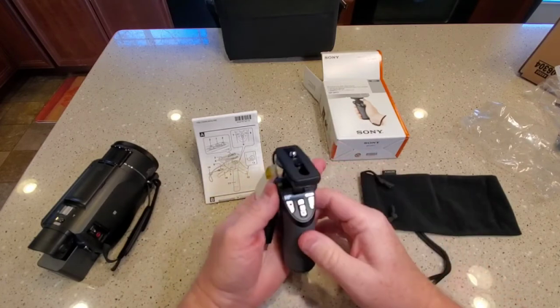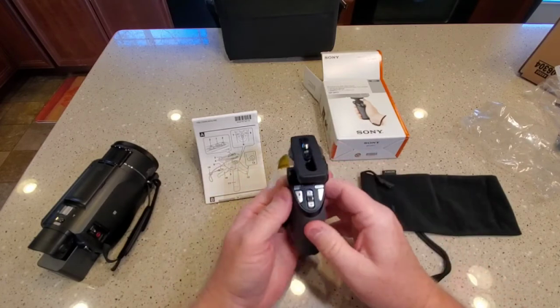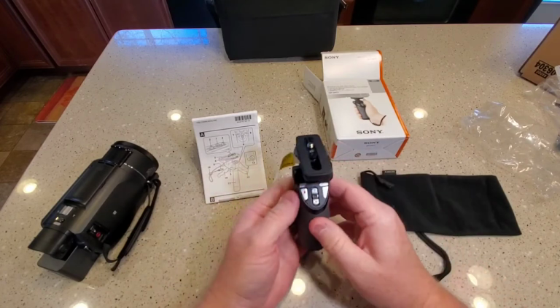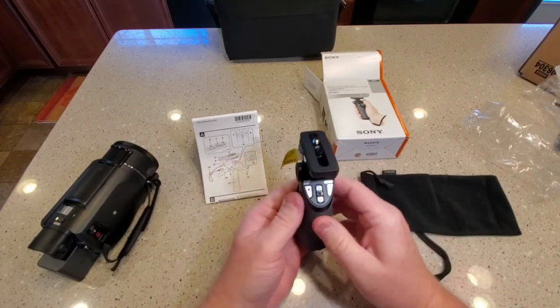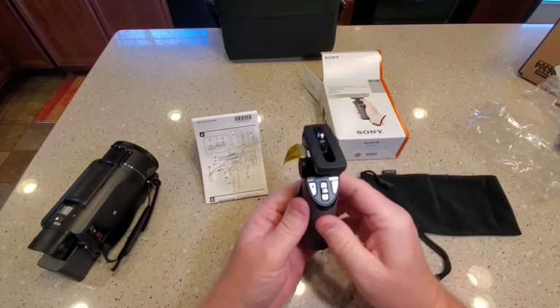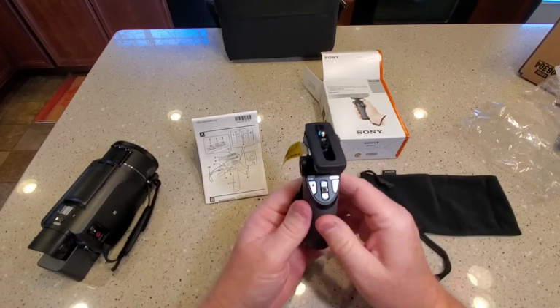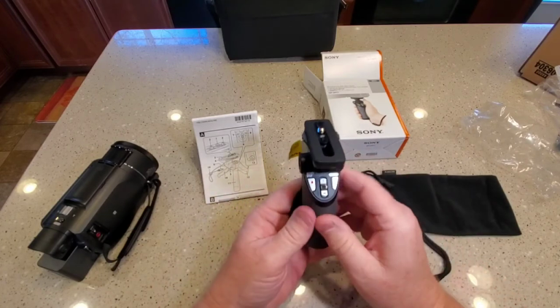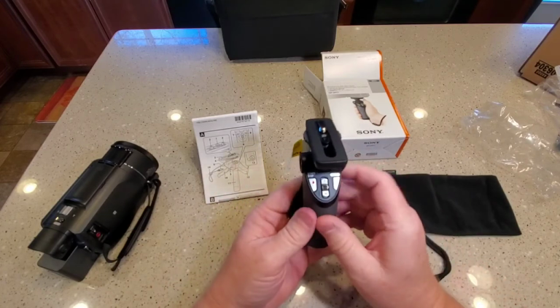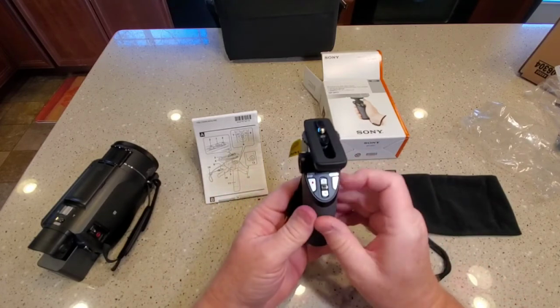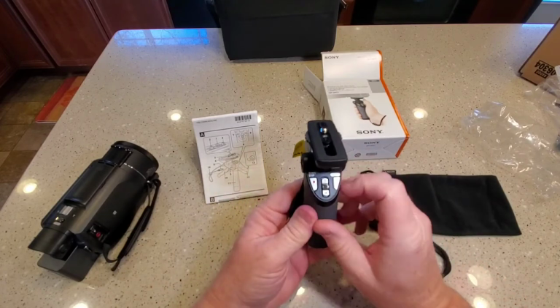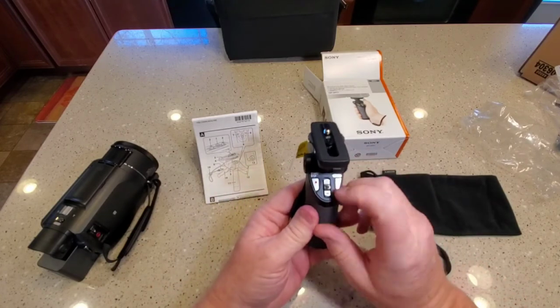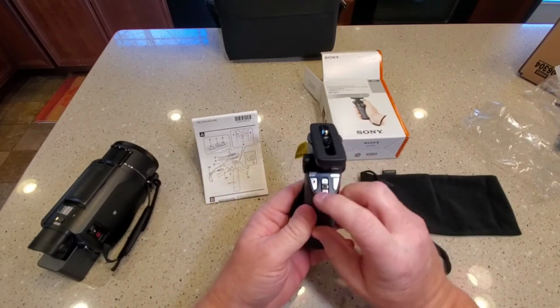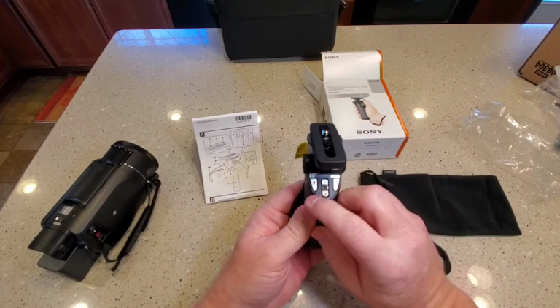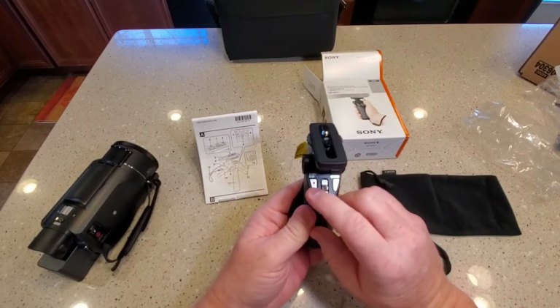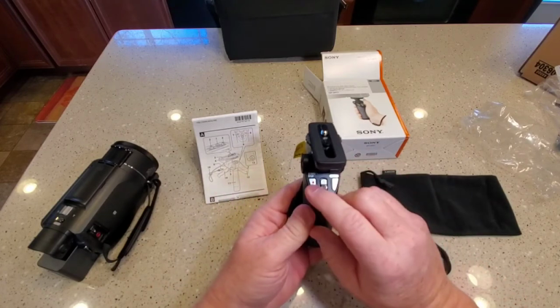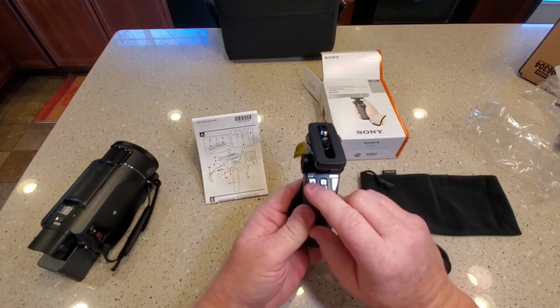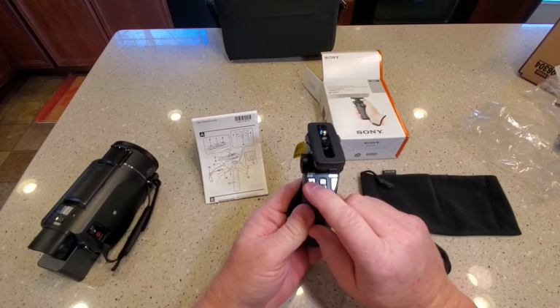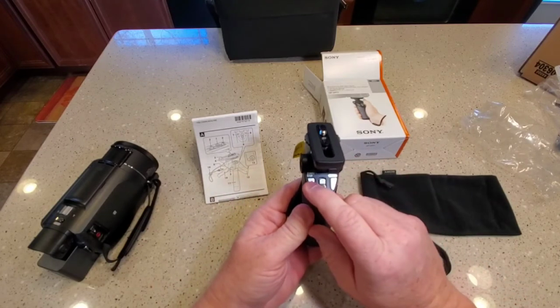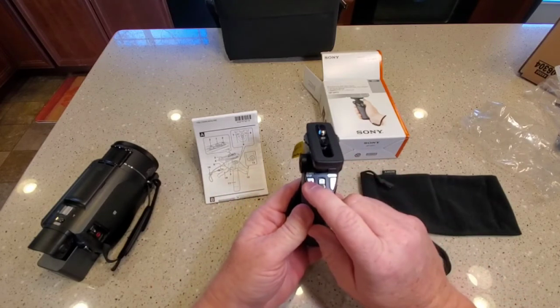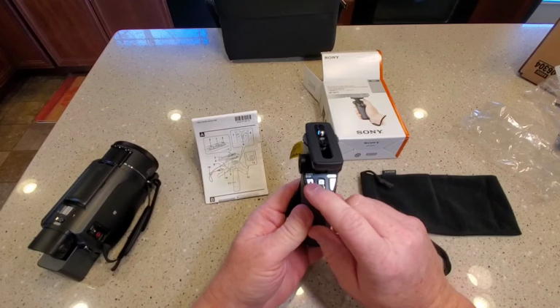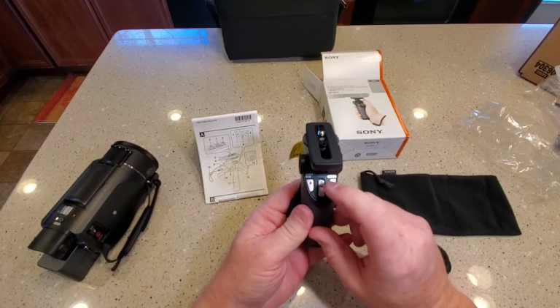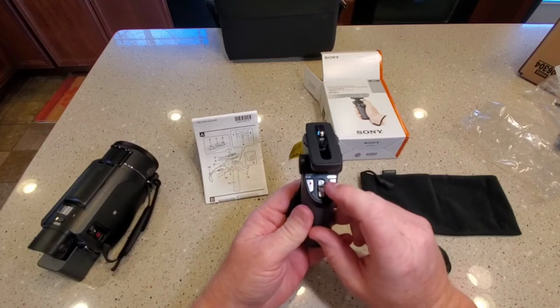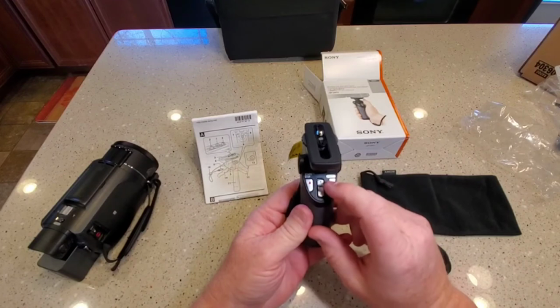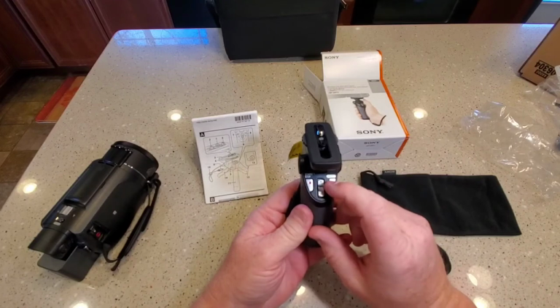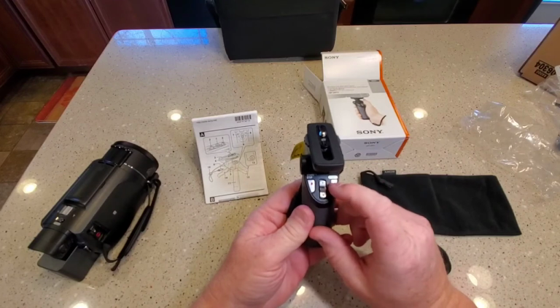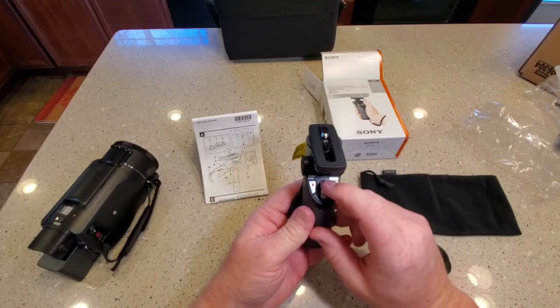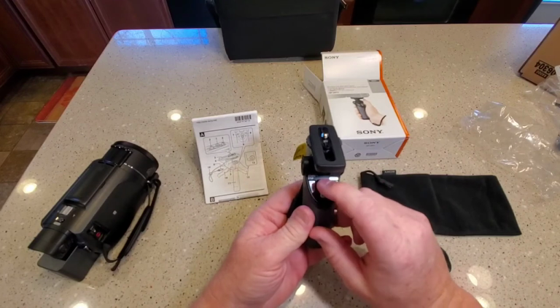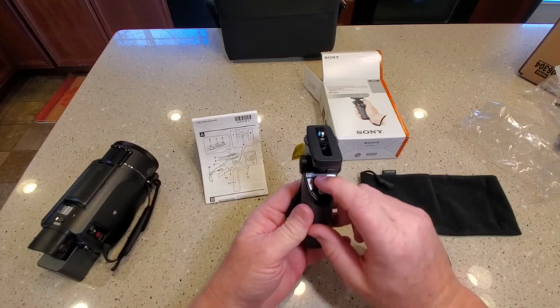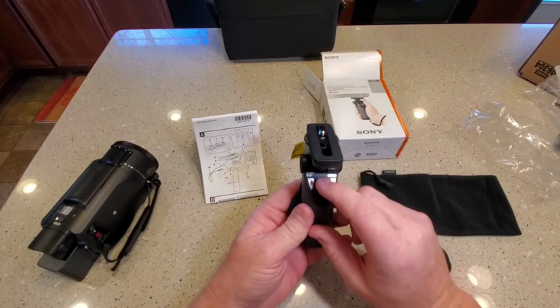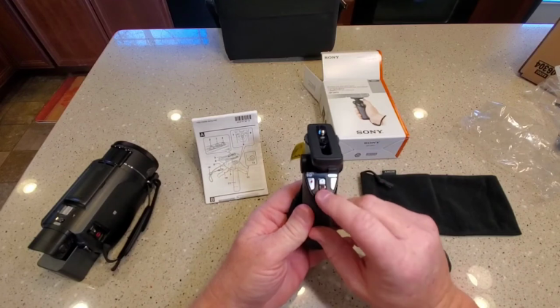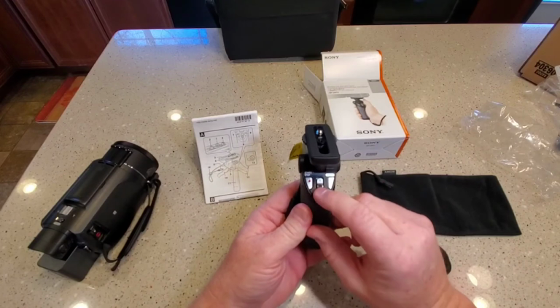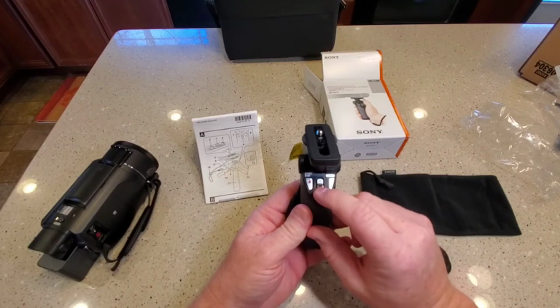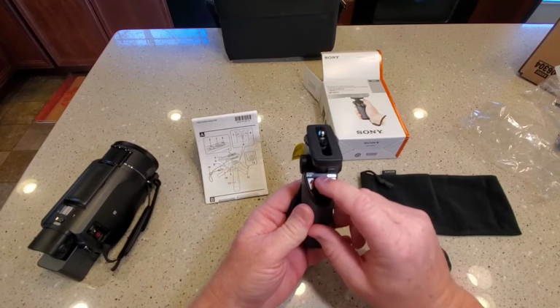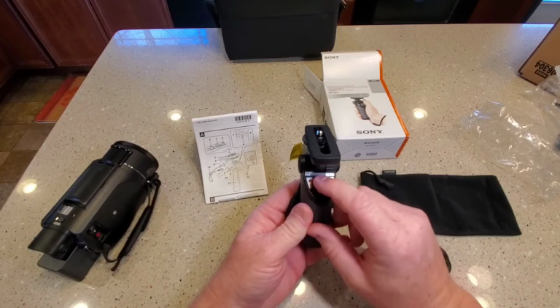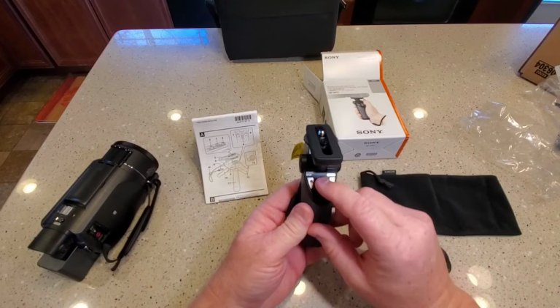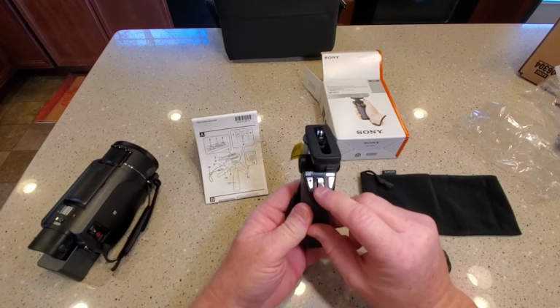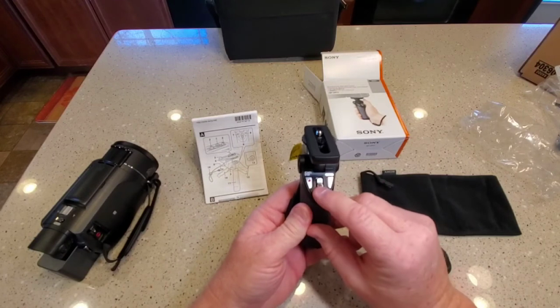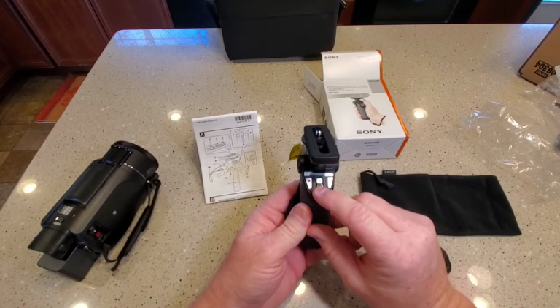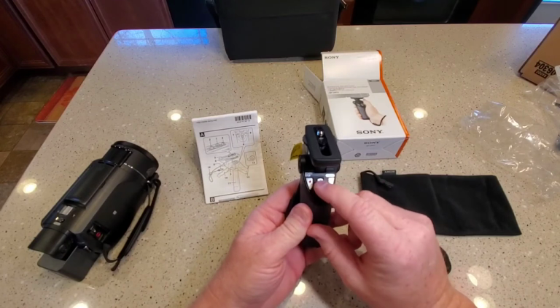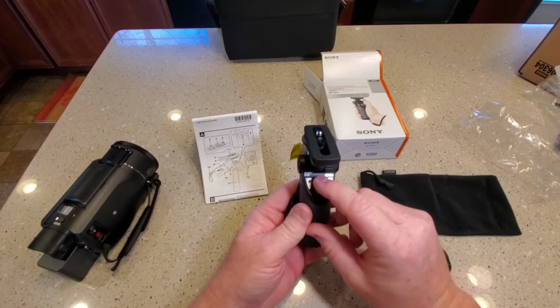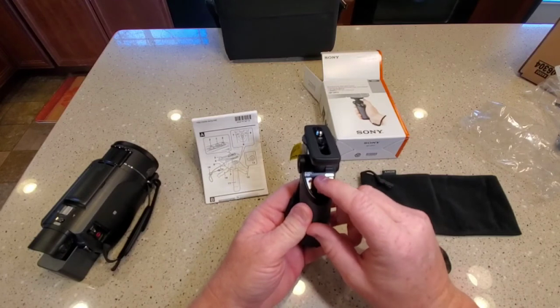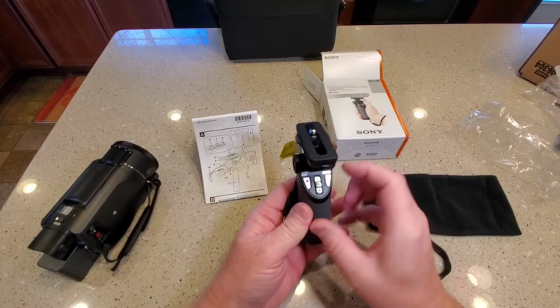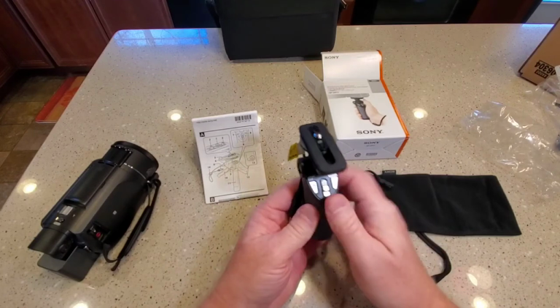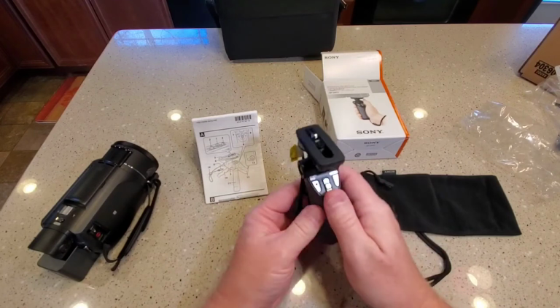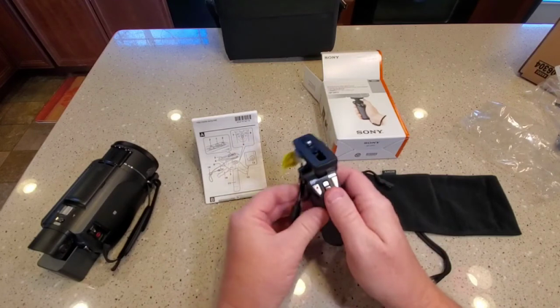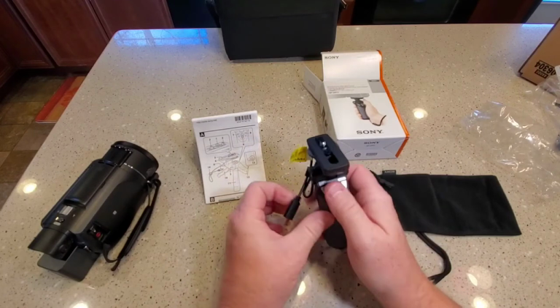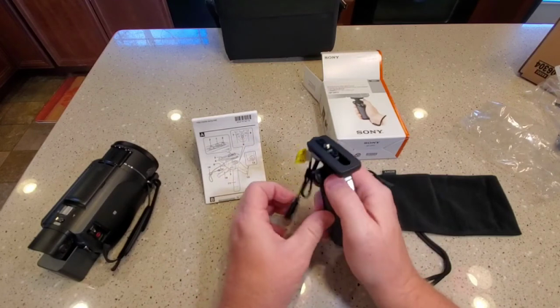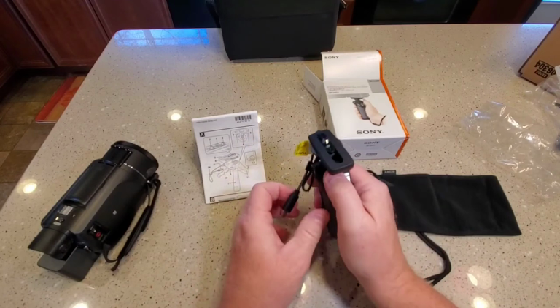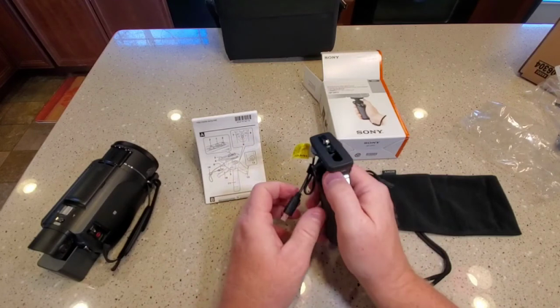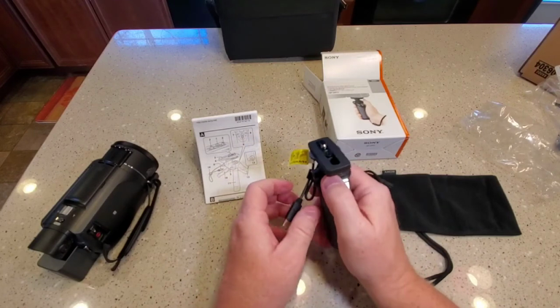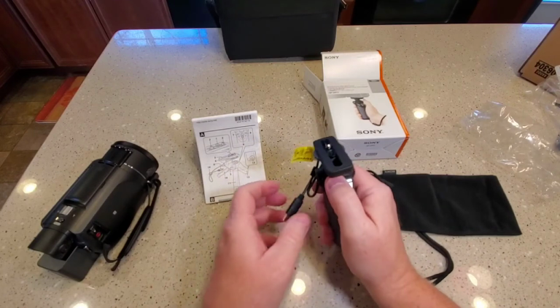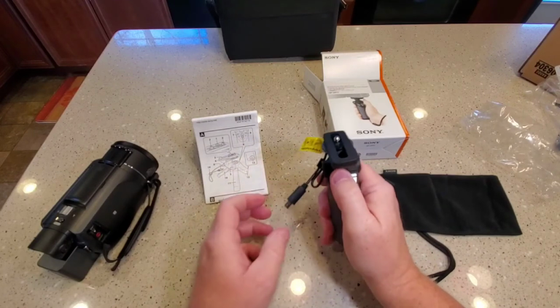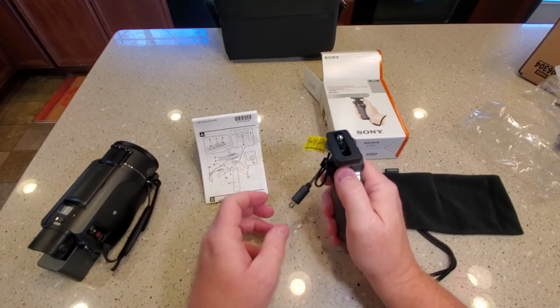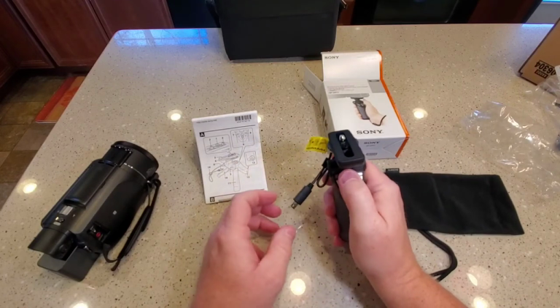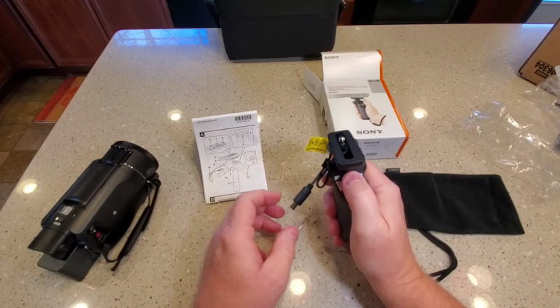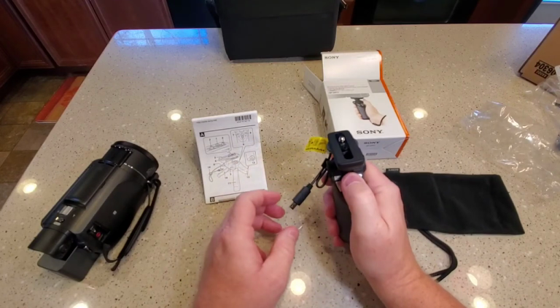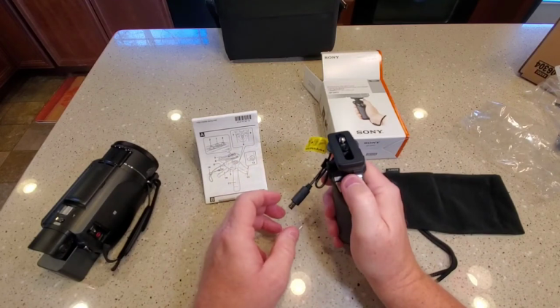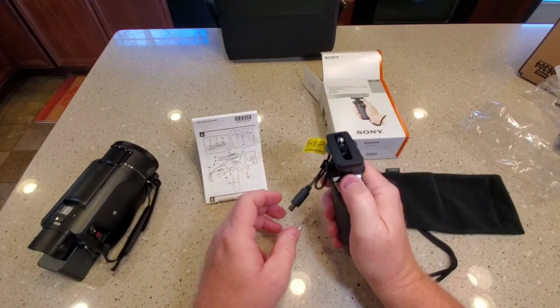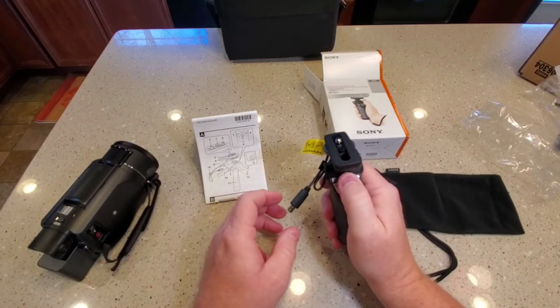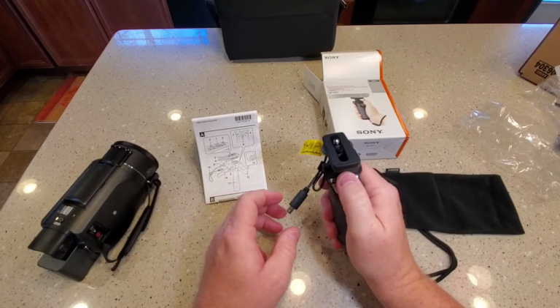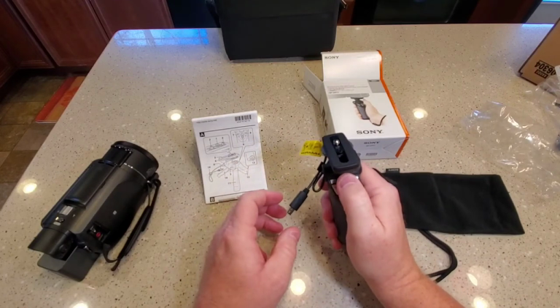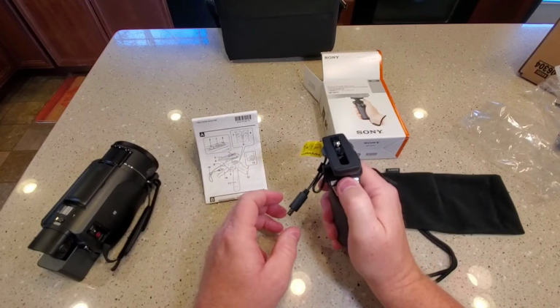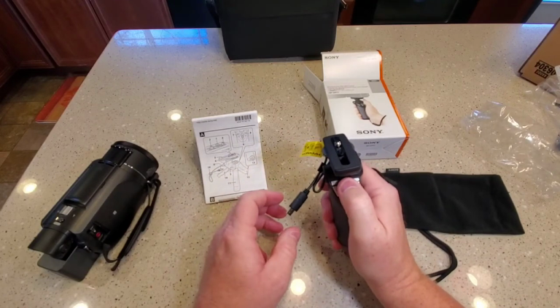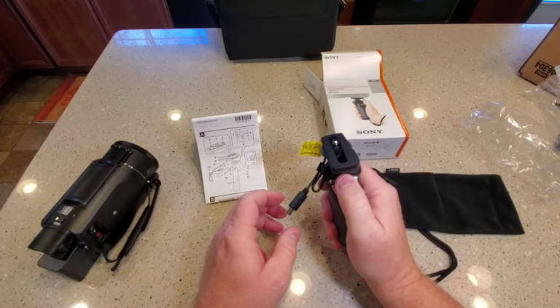The controls are start, stop, photo, and zoom. Pretty standard. It looks like they're just made just right.